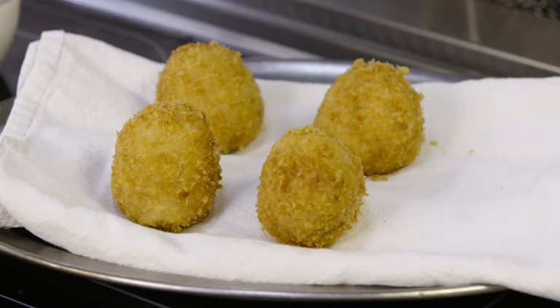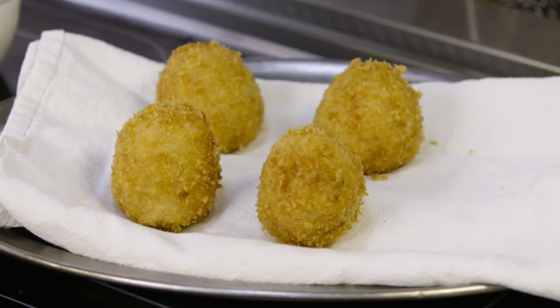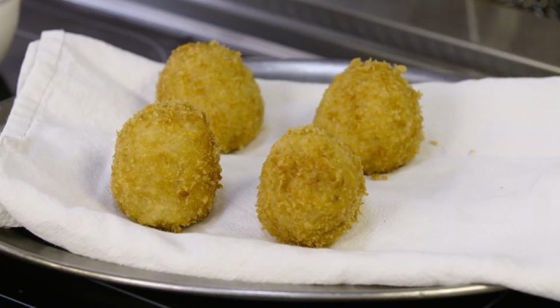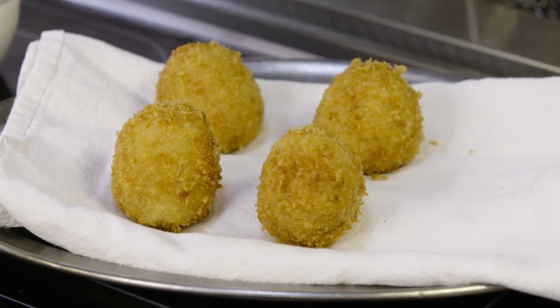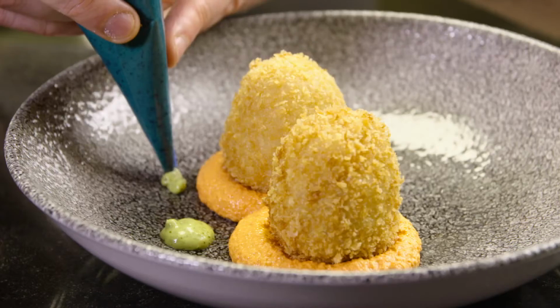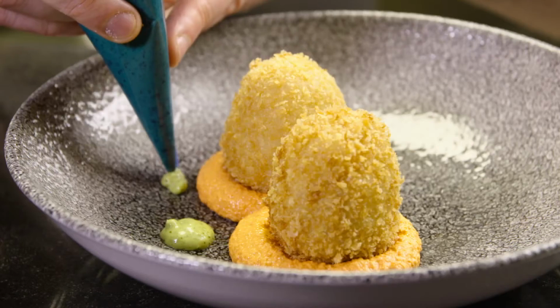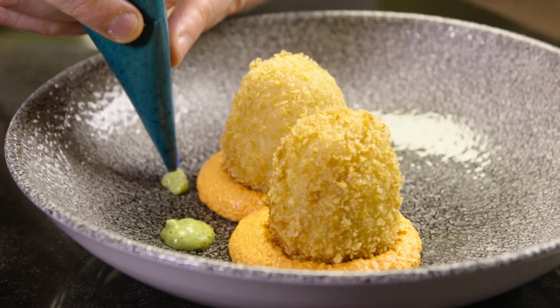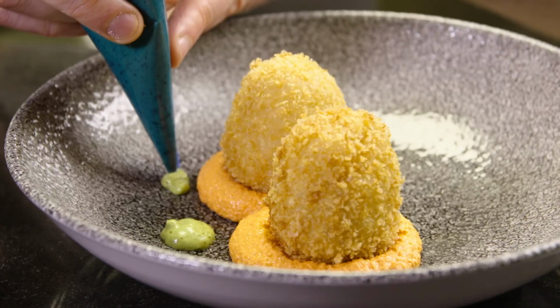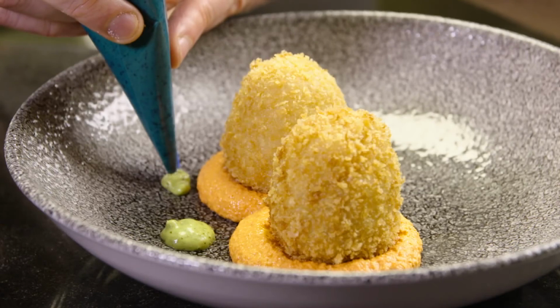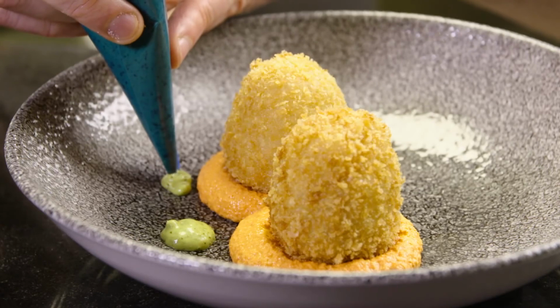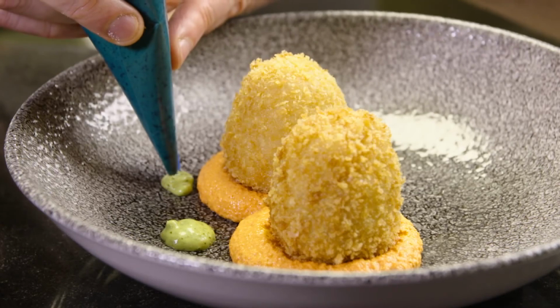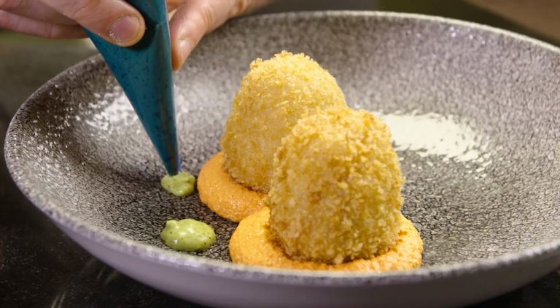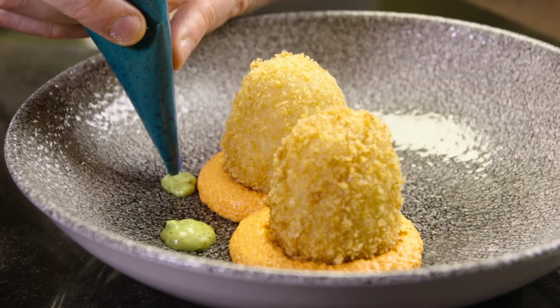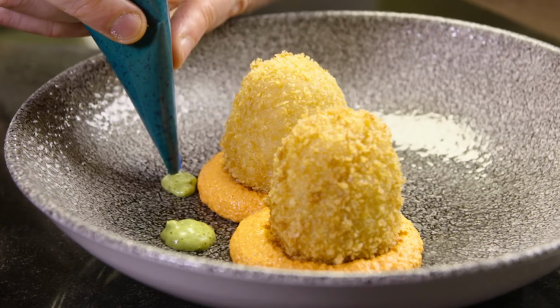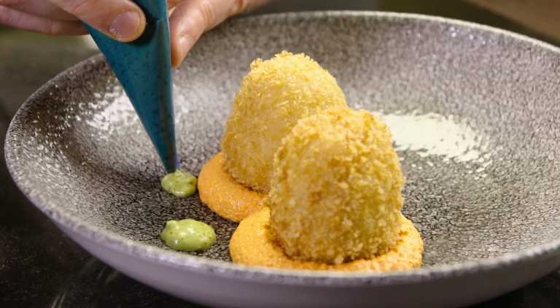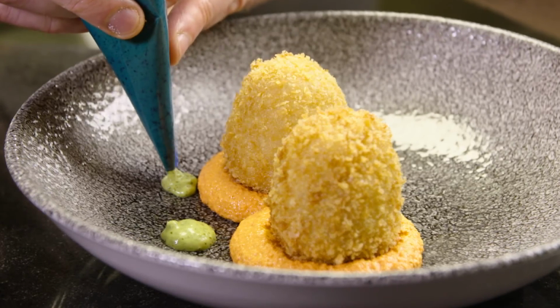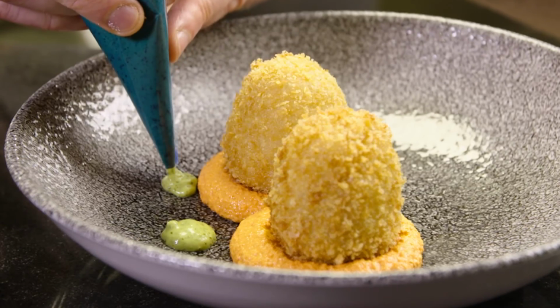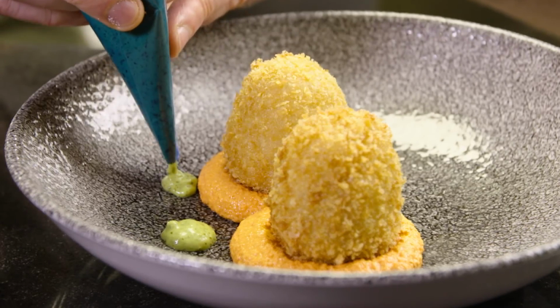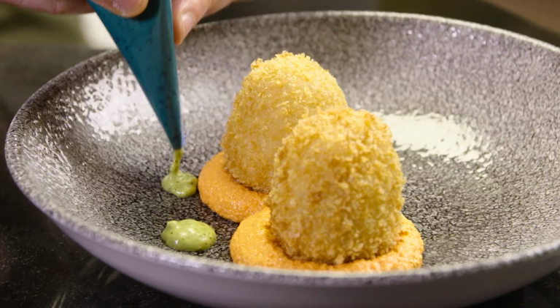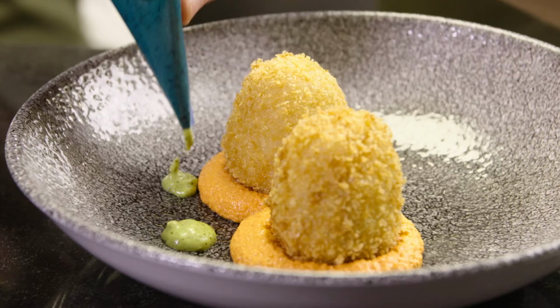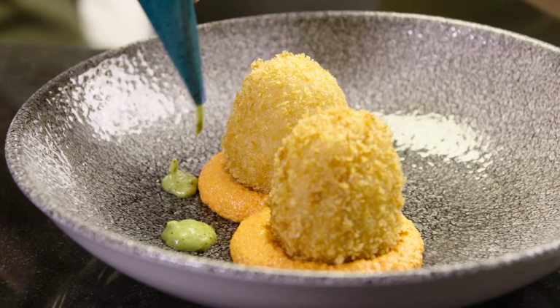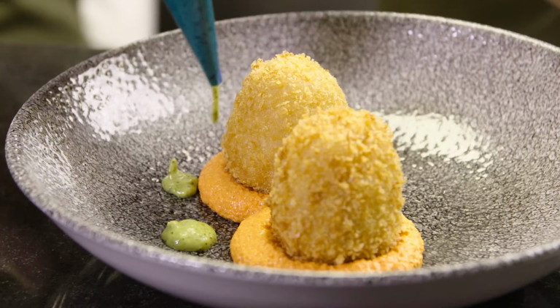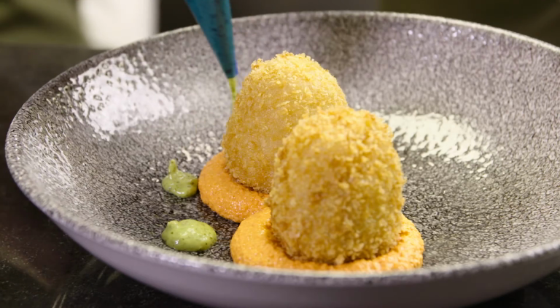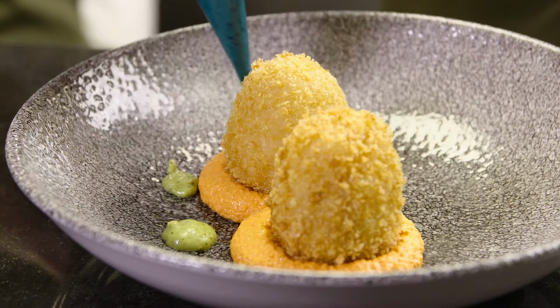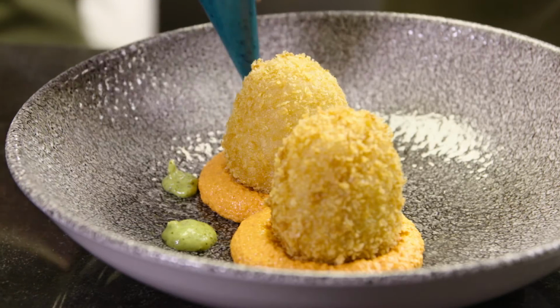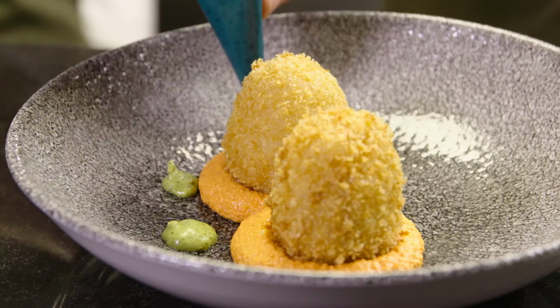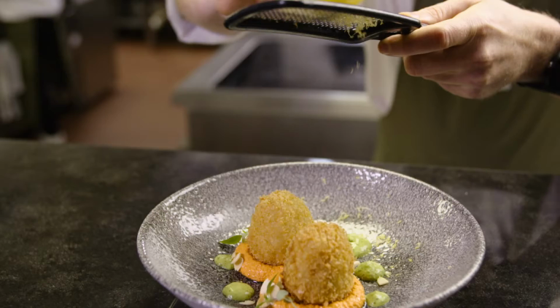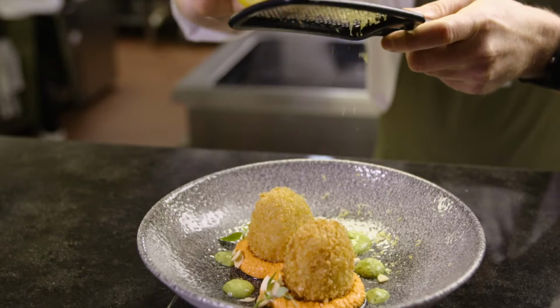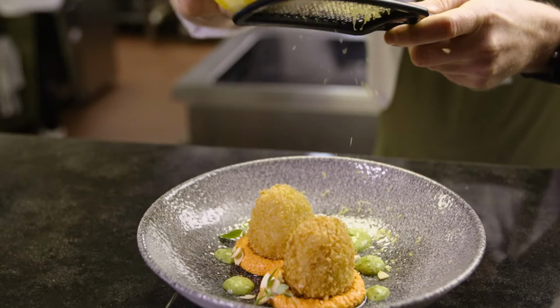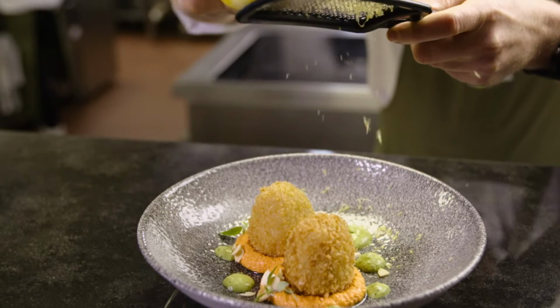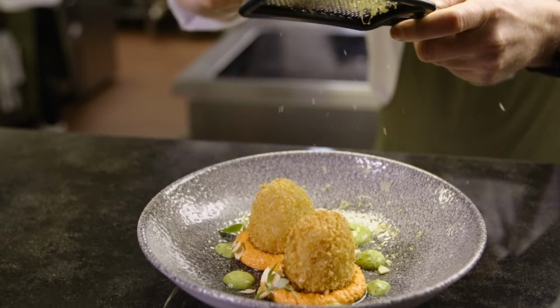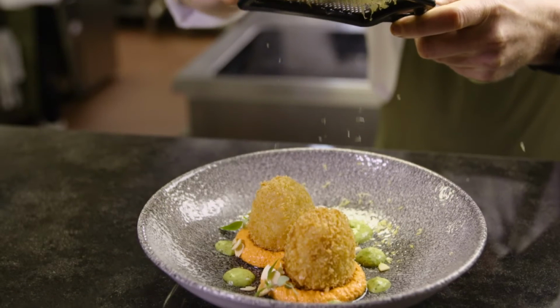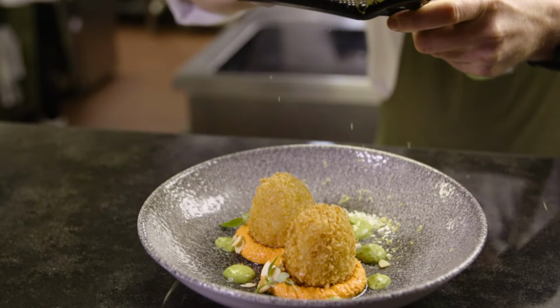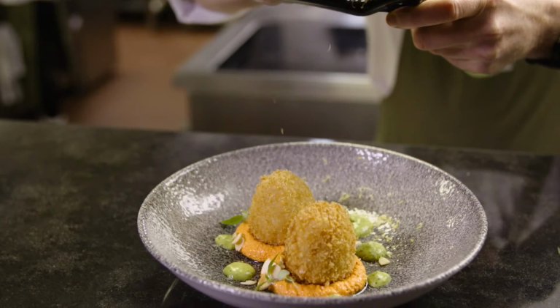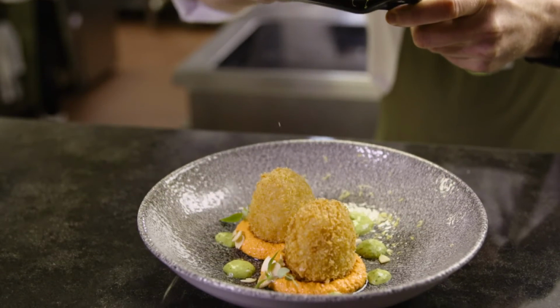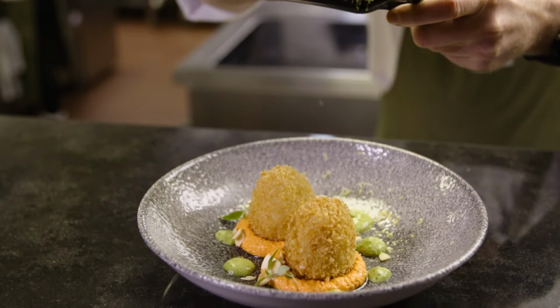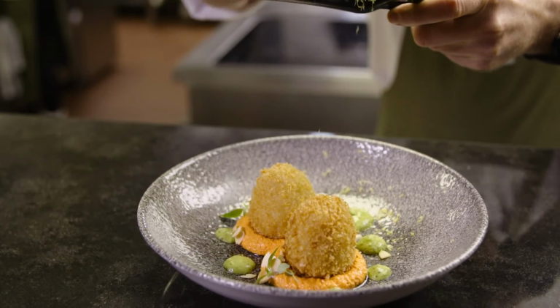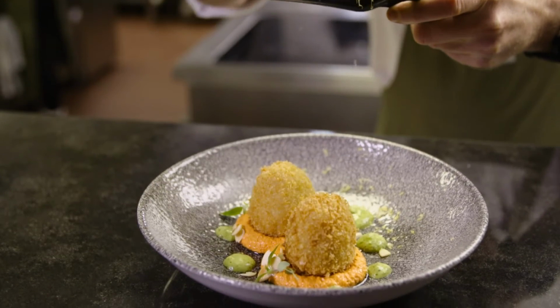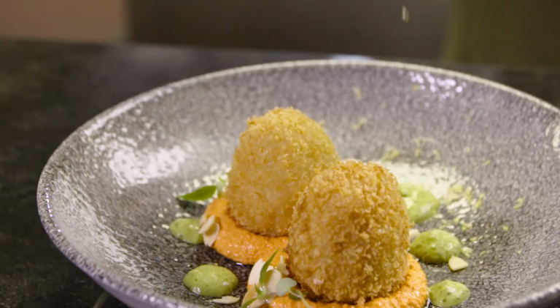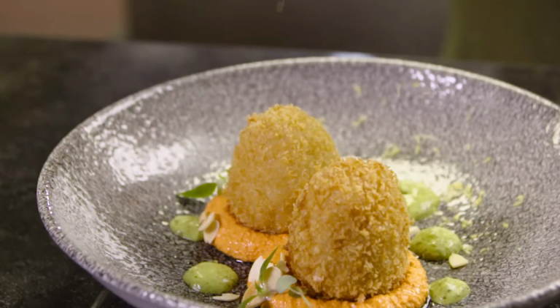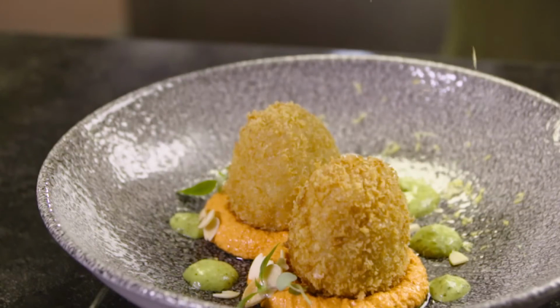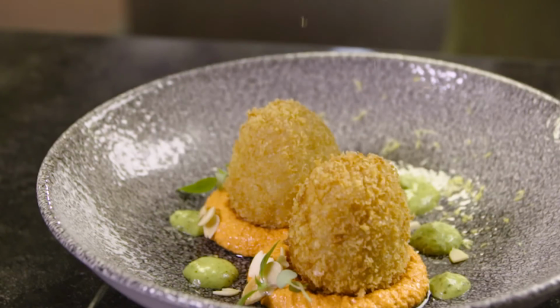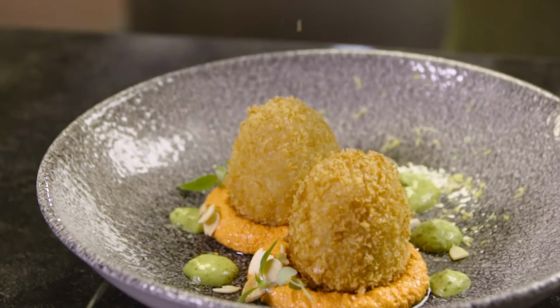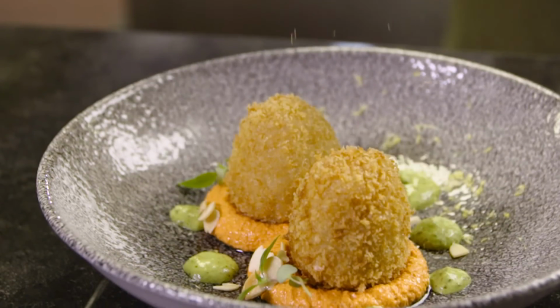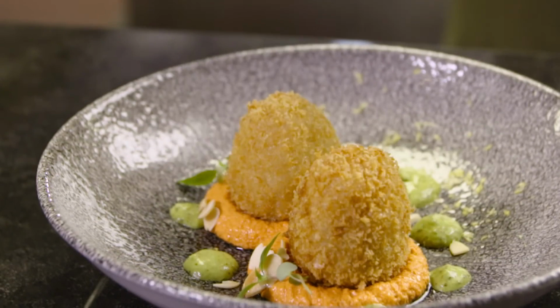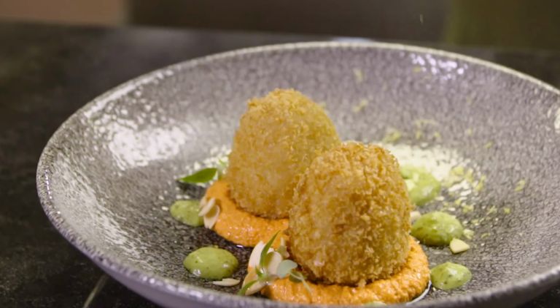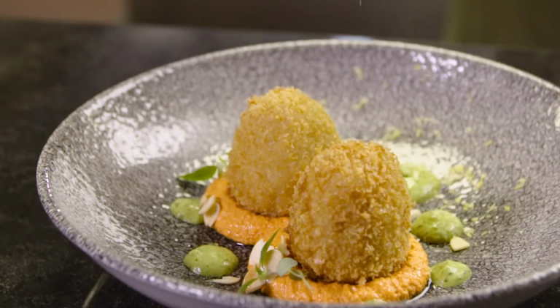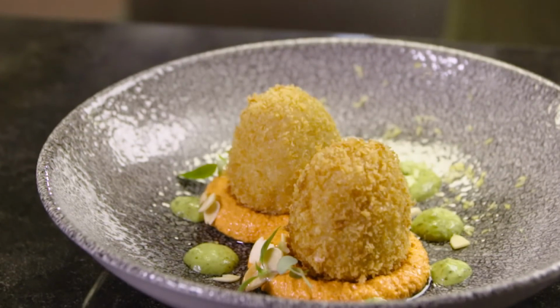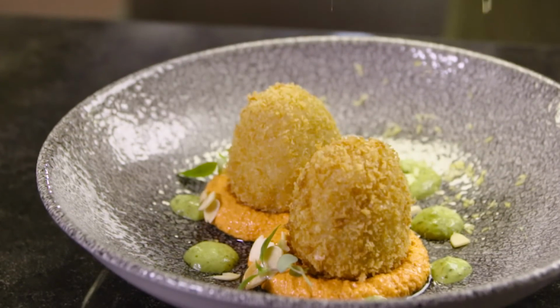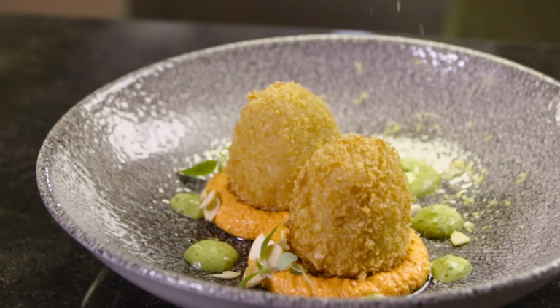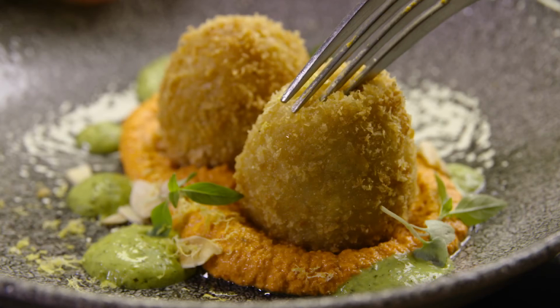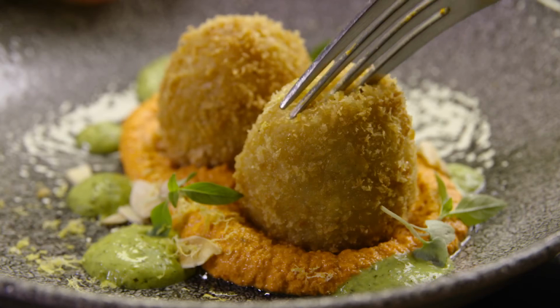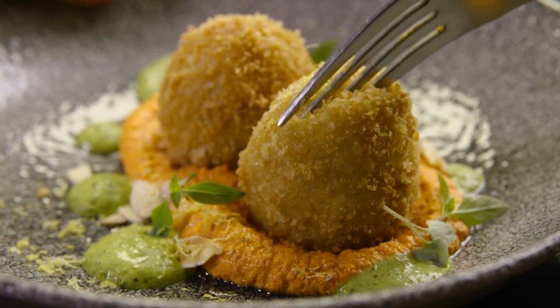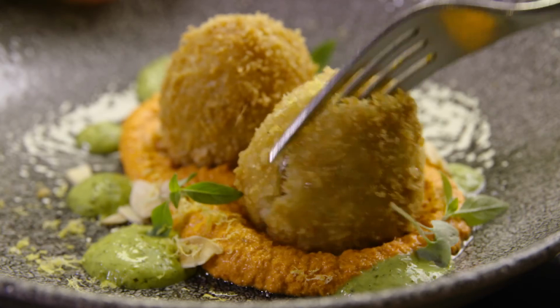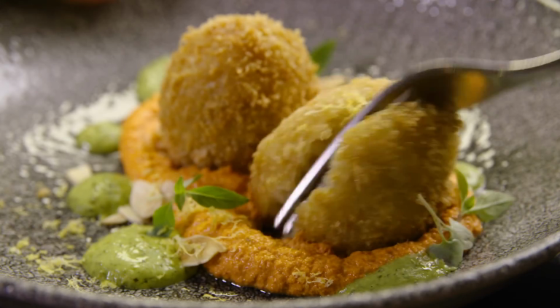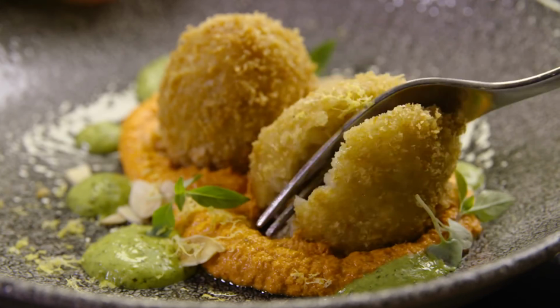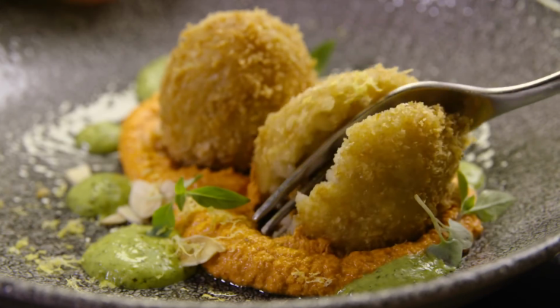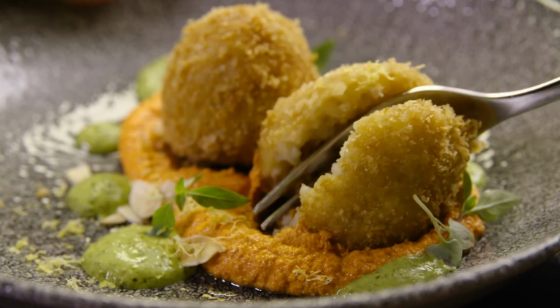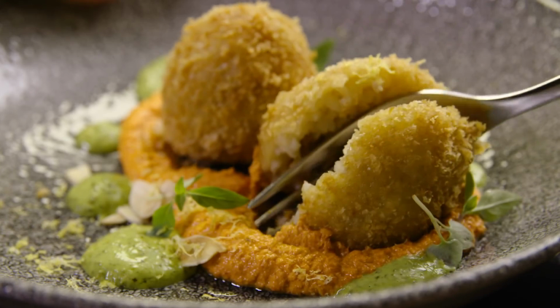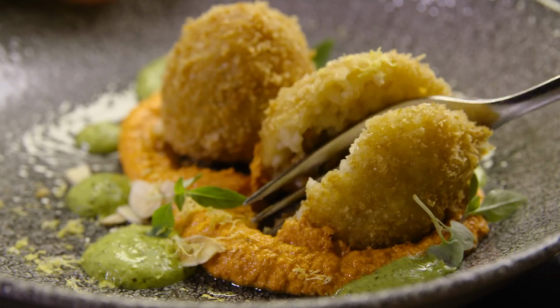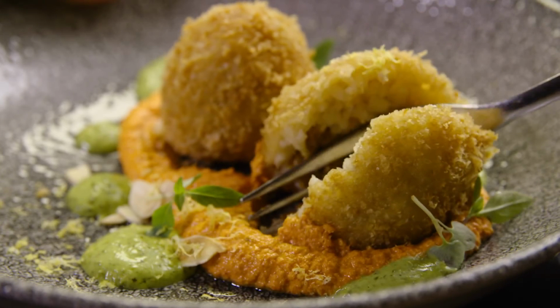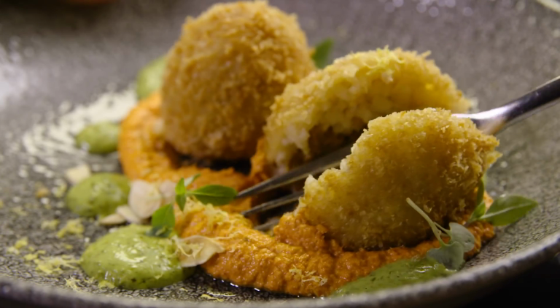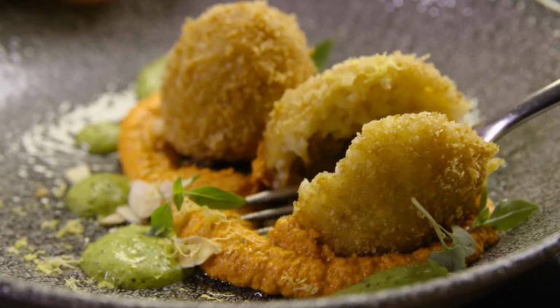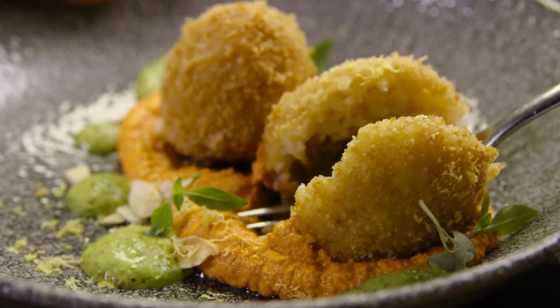The arancini is going on a romesco sauce with a green herb mayo using Hellmann's vegan mayonnaise.